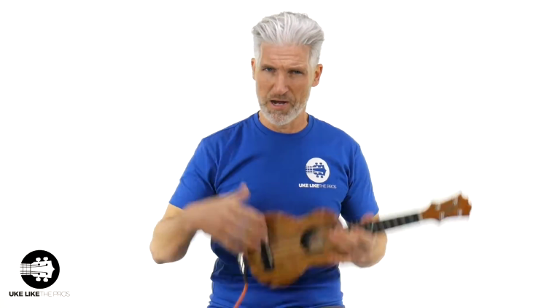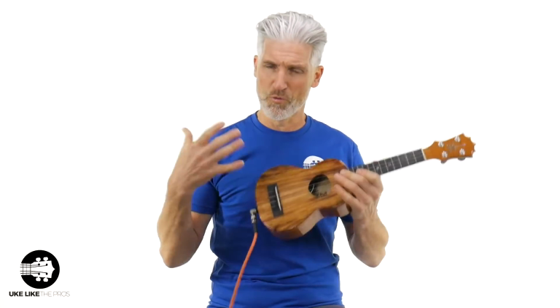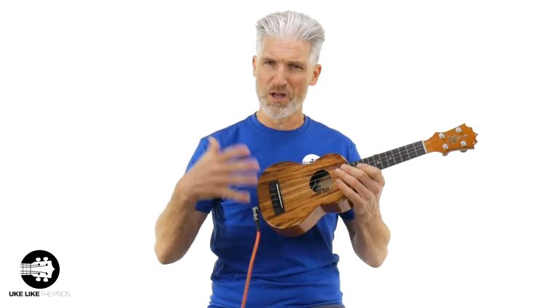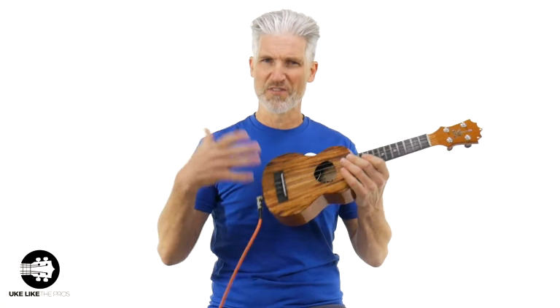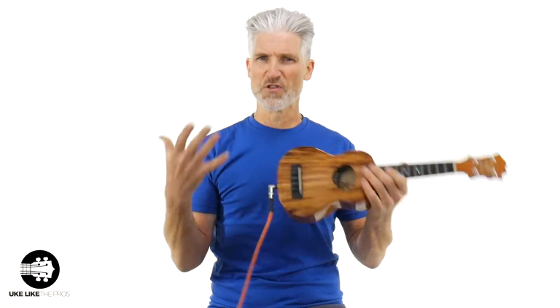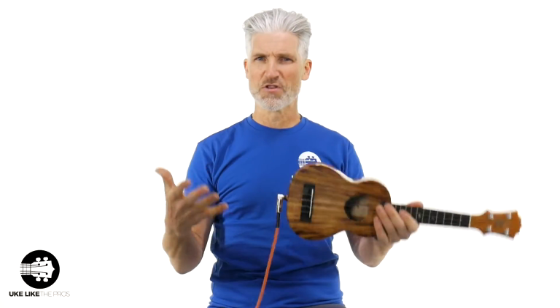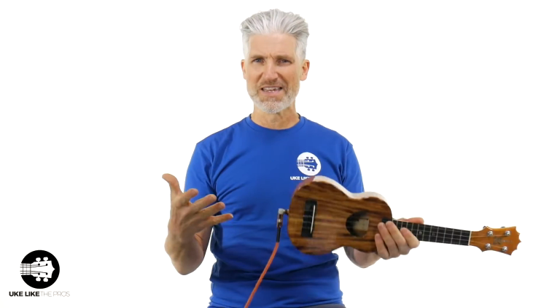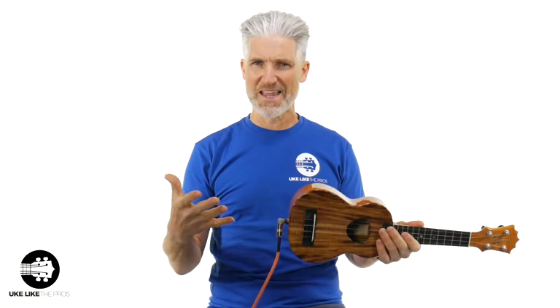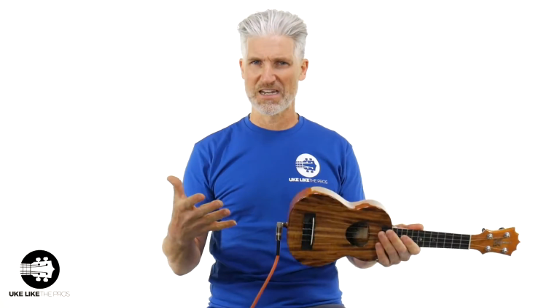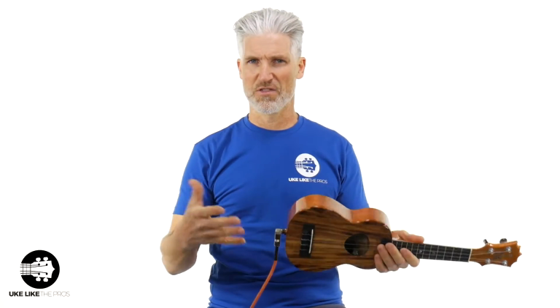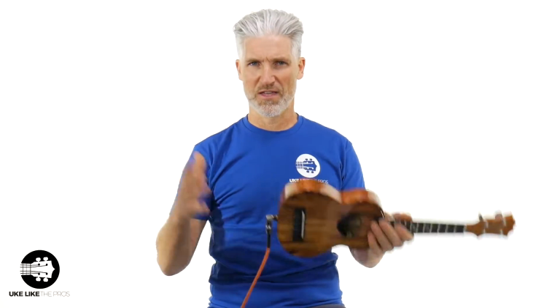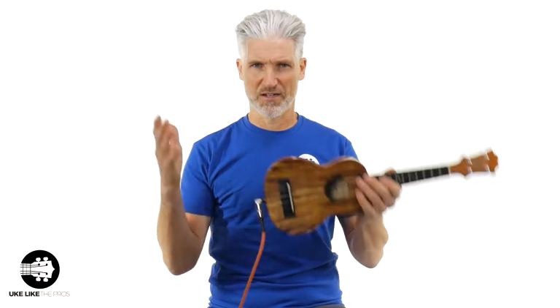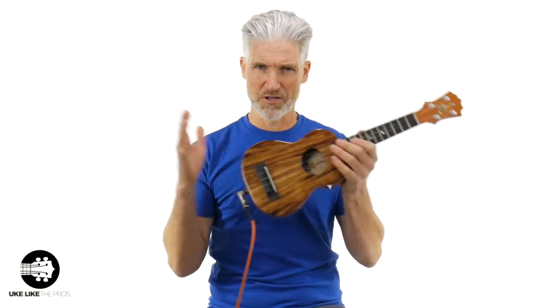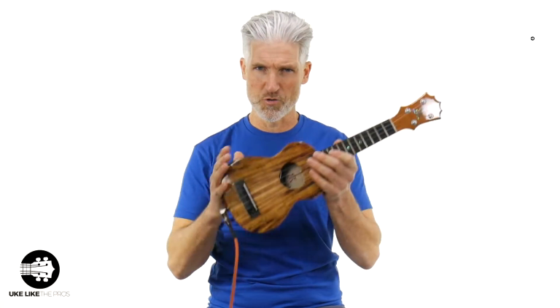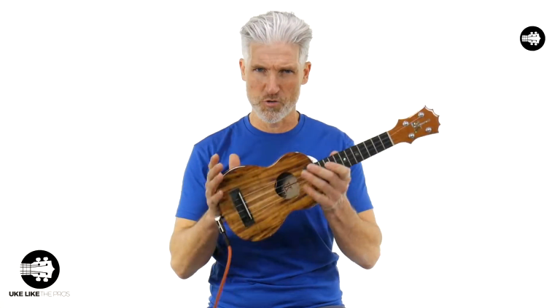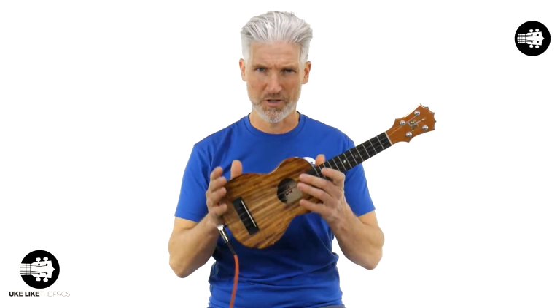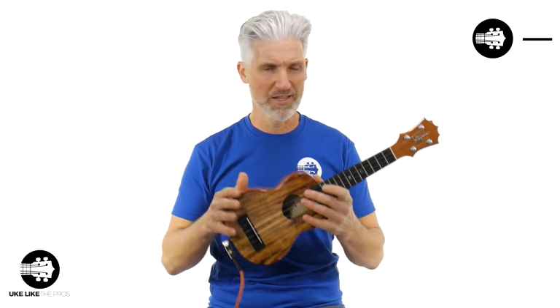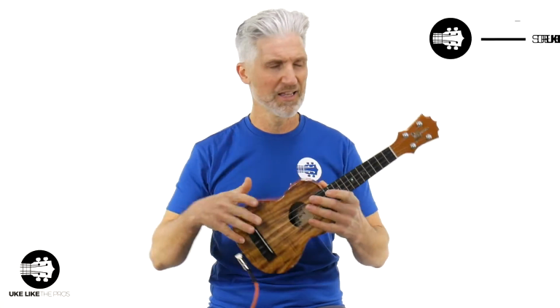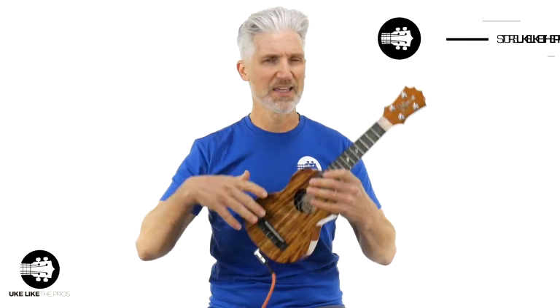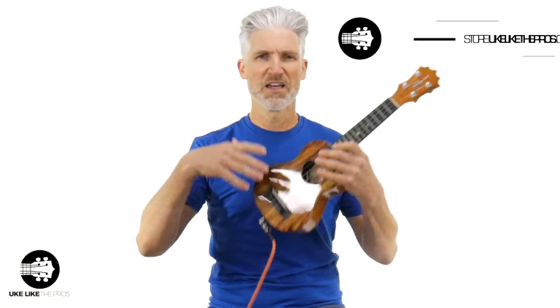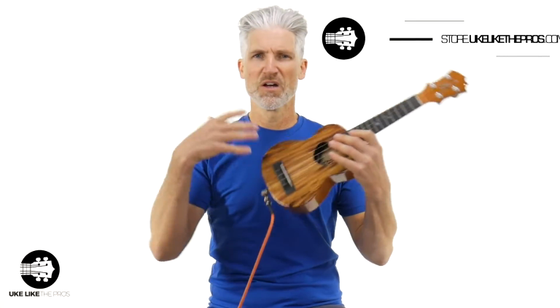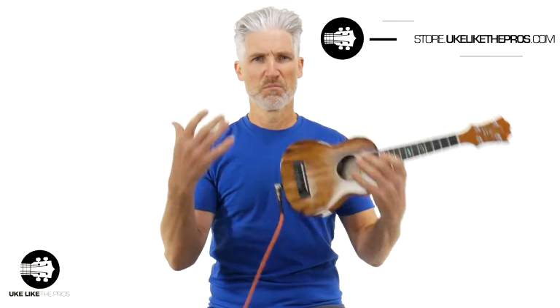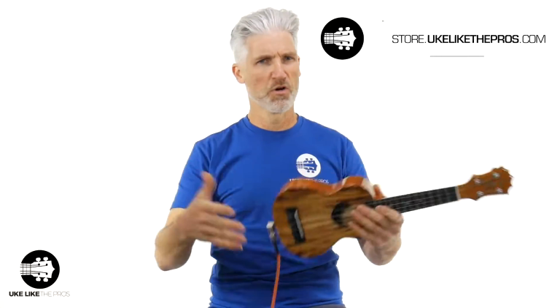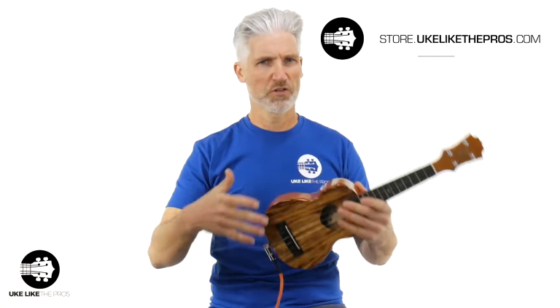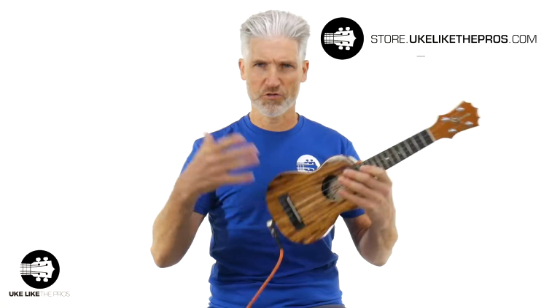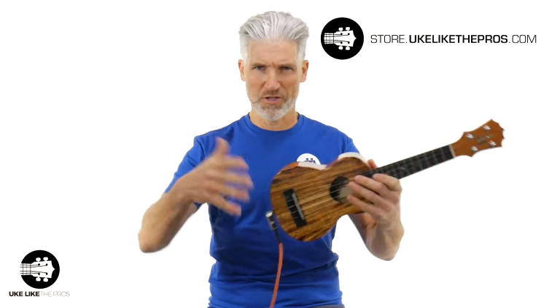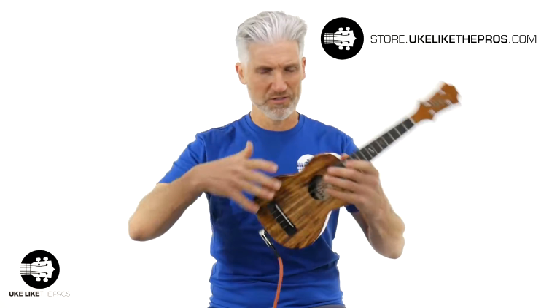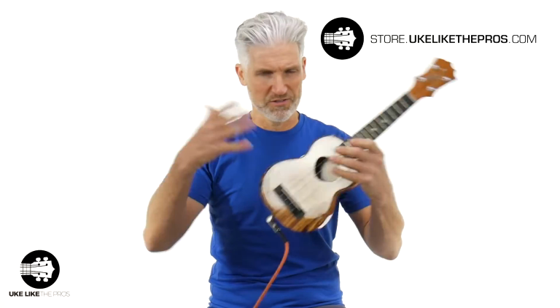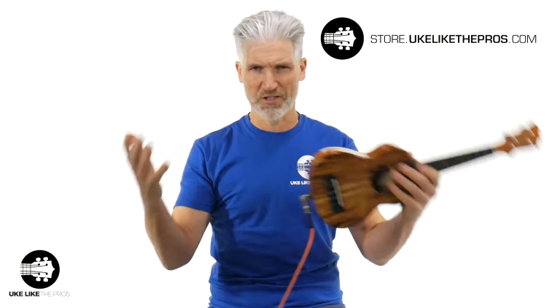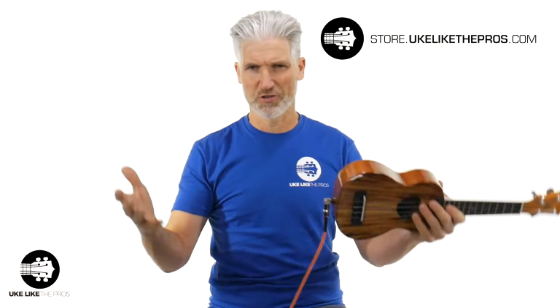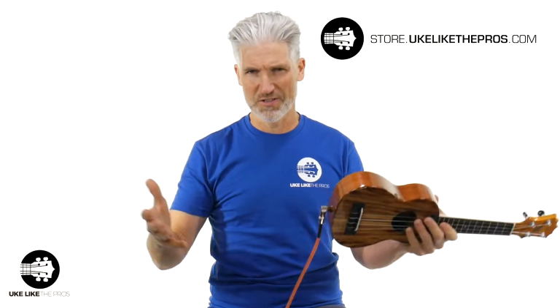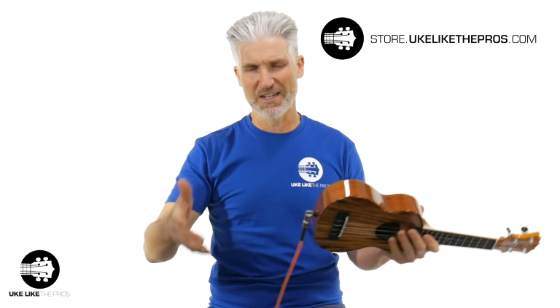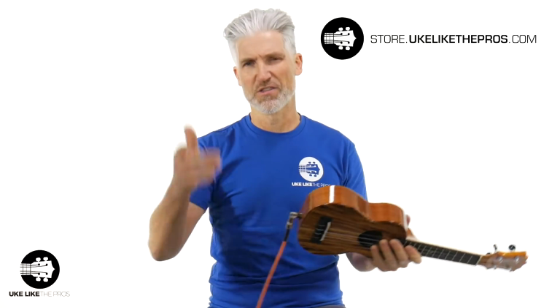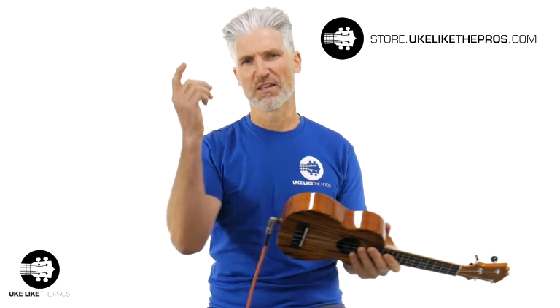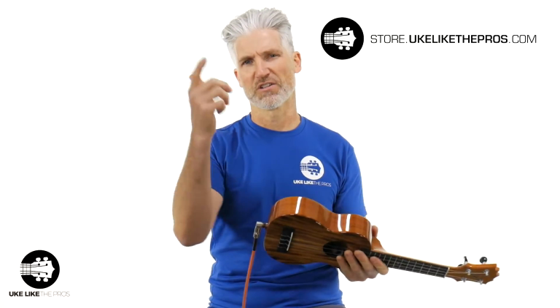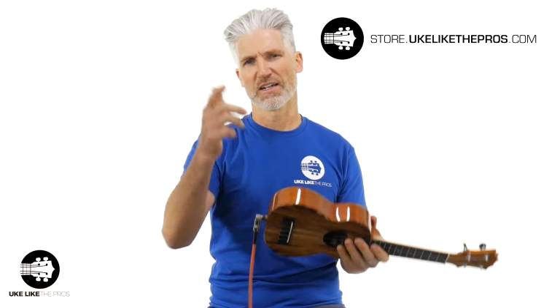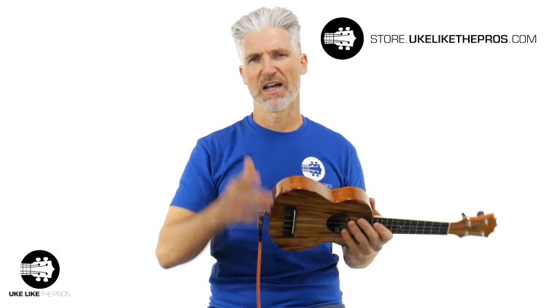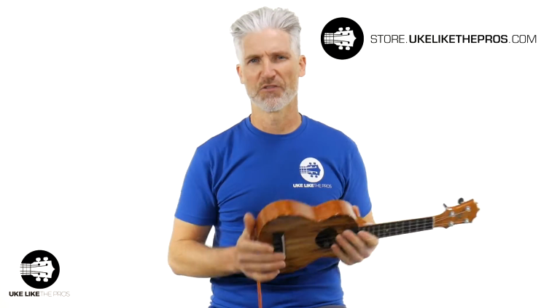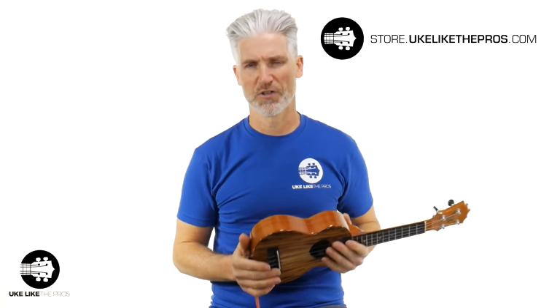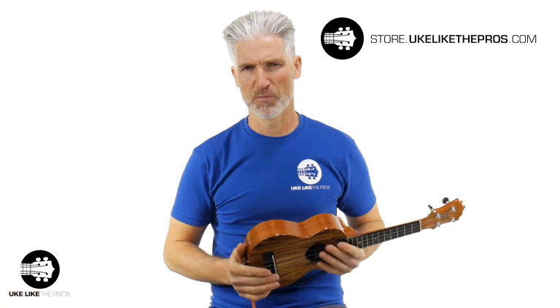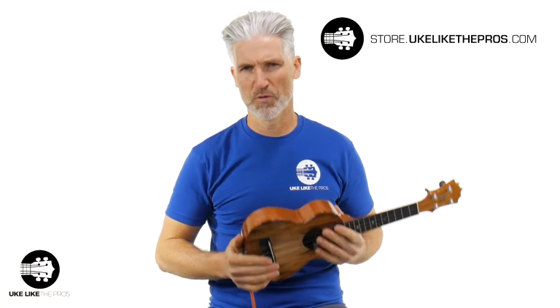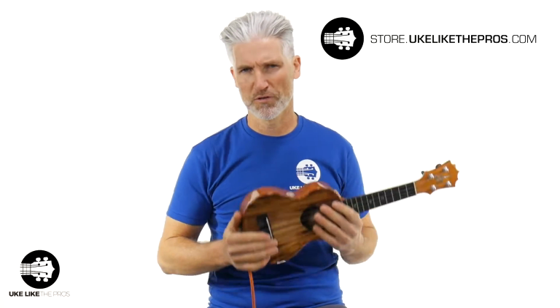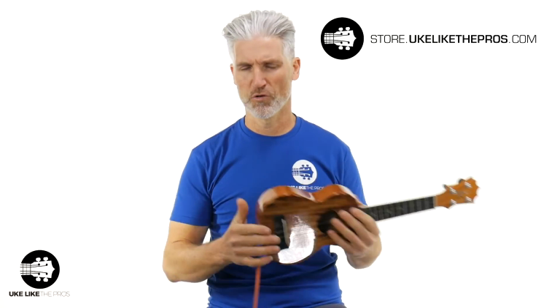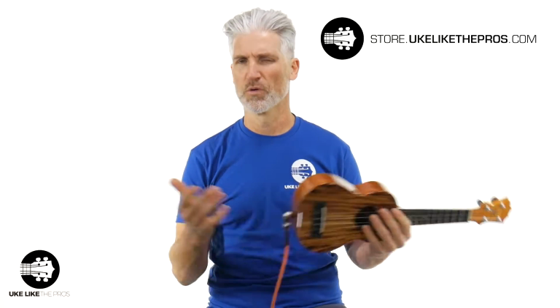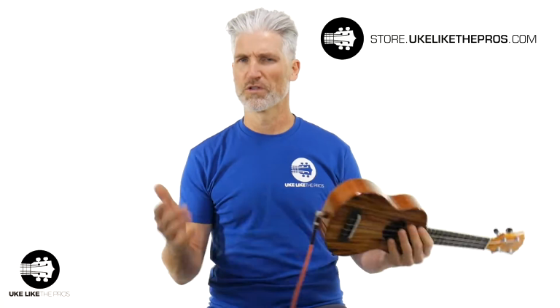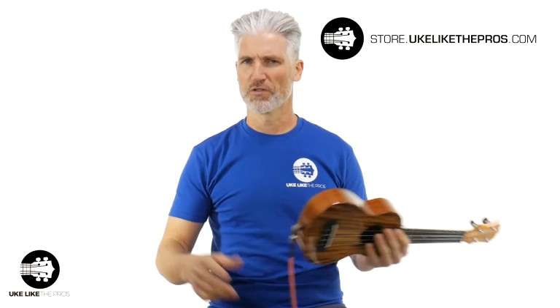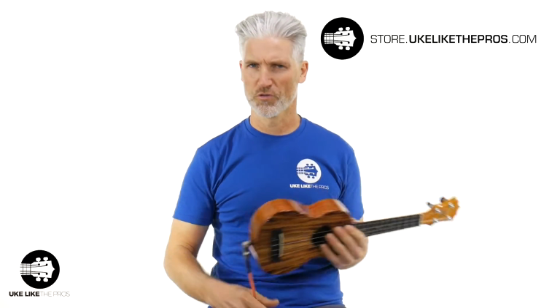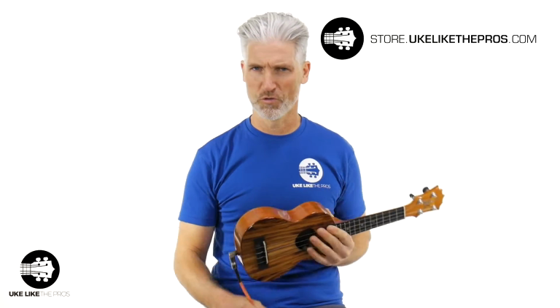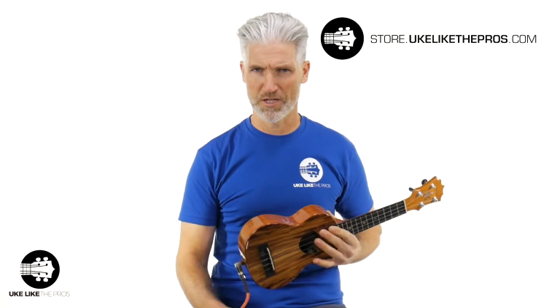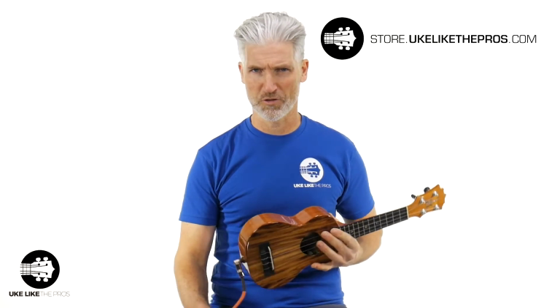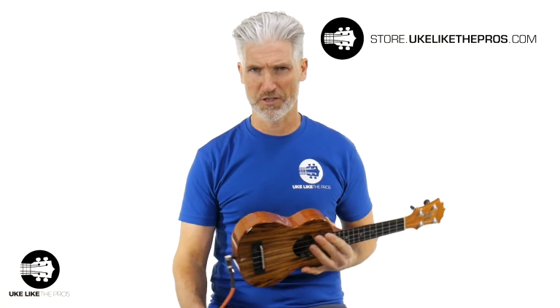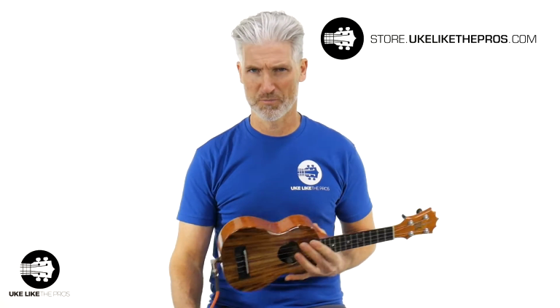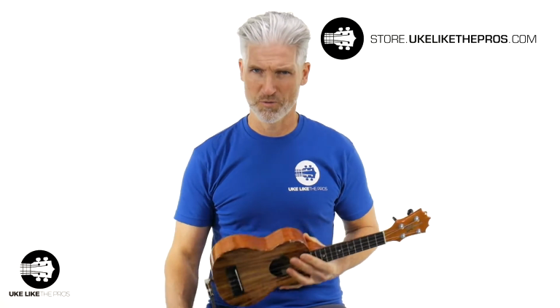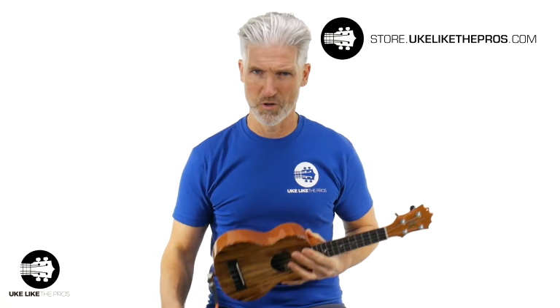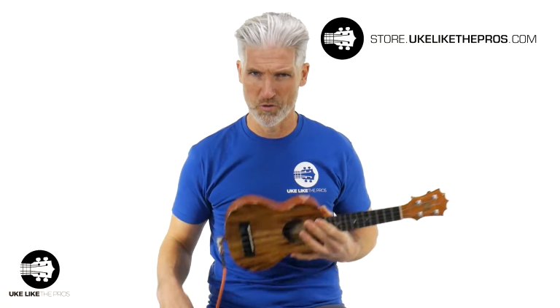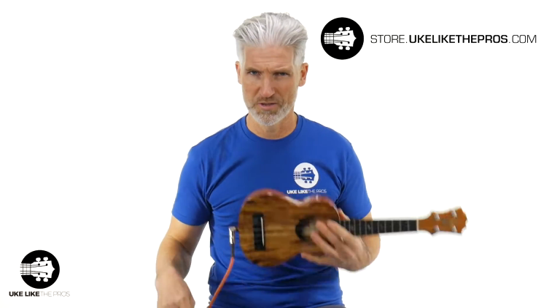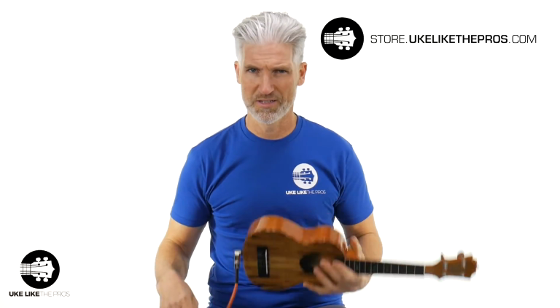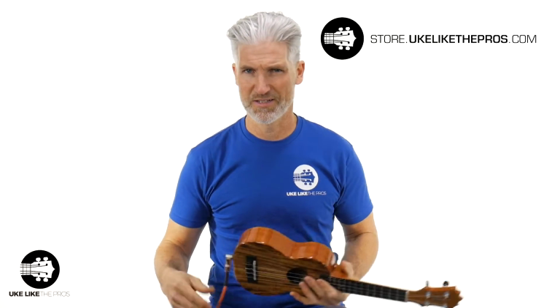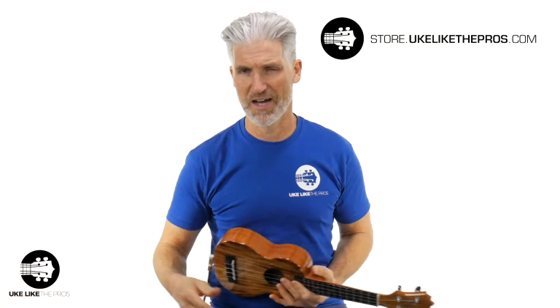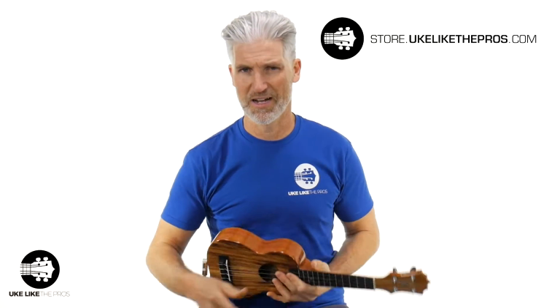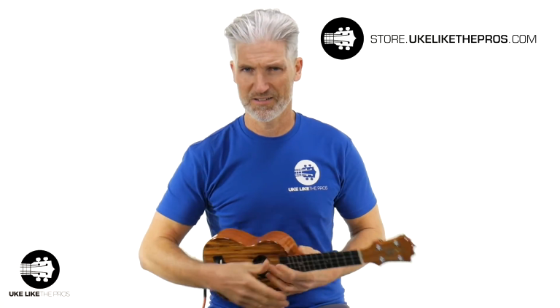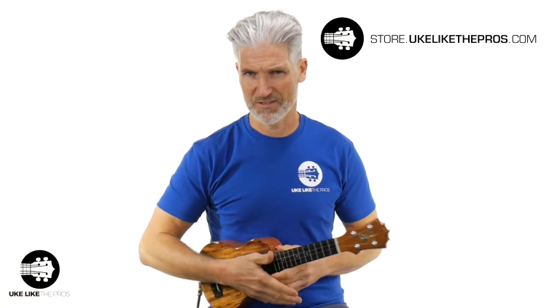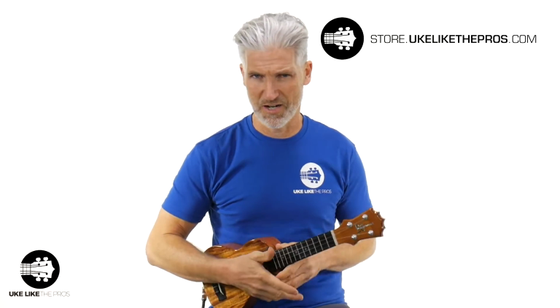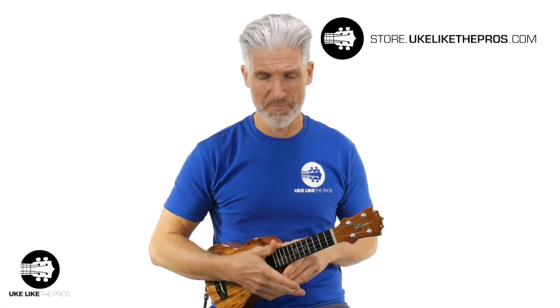By the way, if you need anything — a new ukulele, books, strings, accessories, anything — check out the number one store, which is store.ukuliketthepros.com.